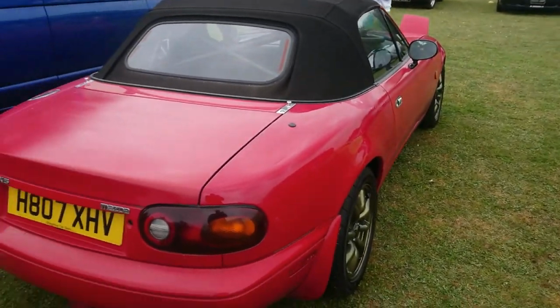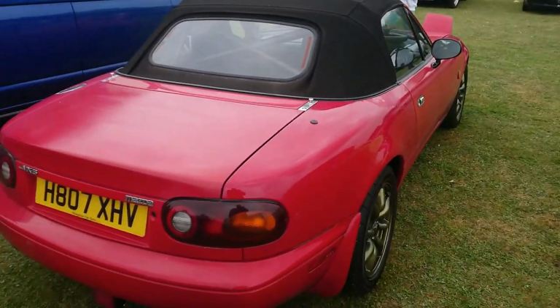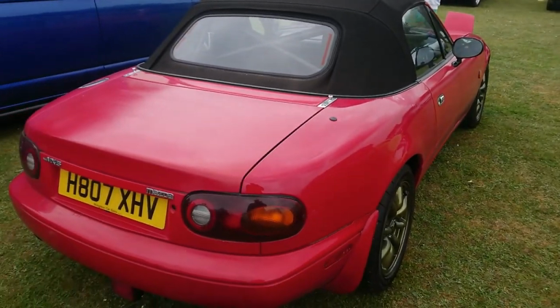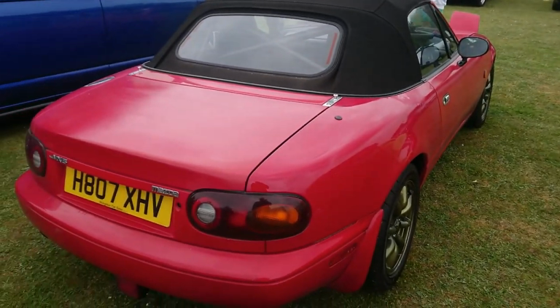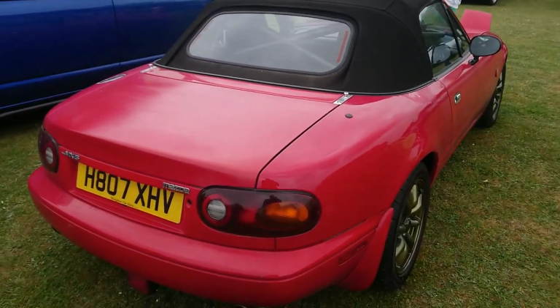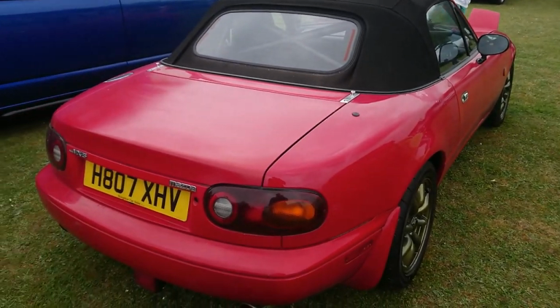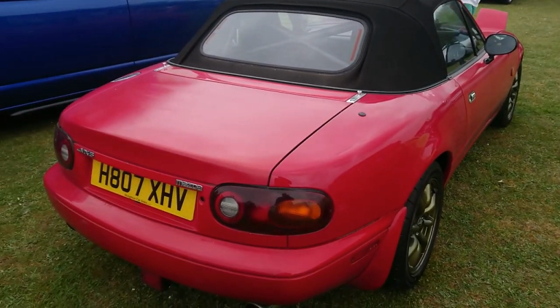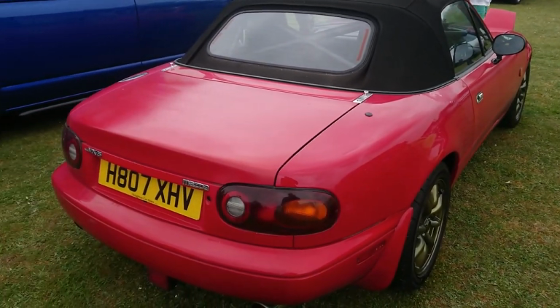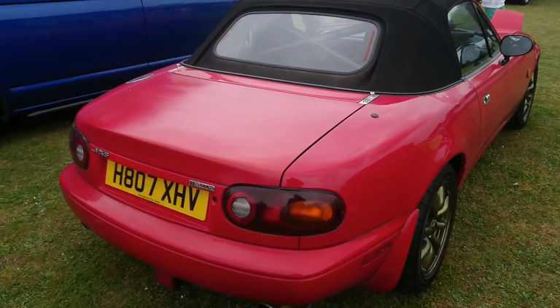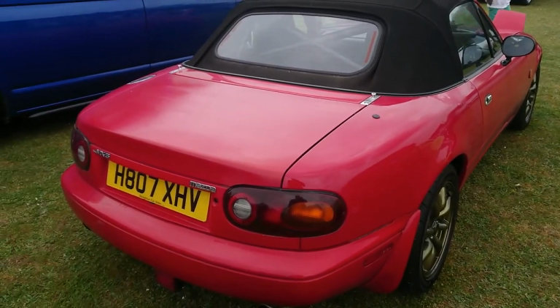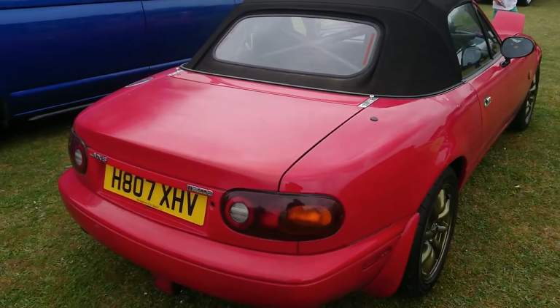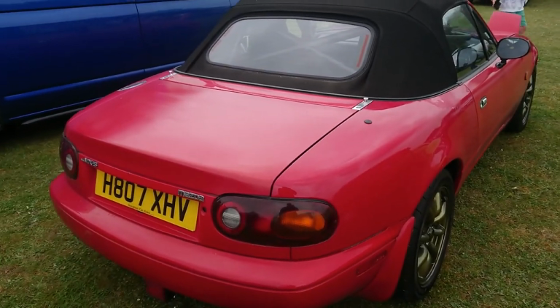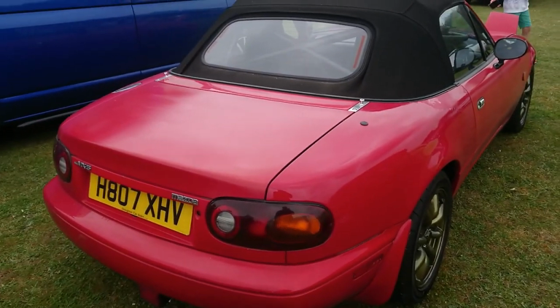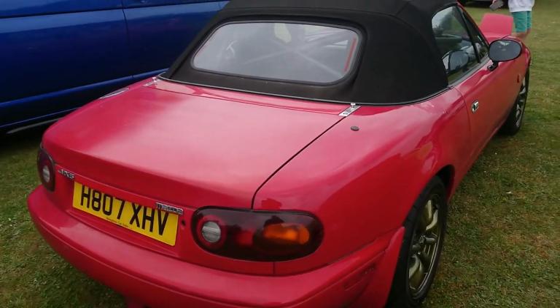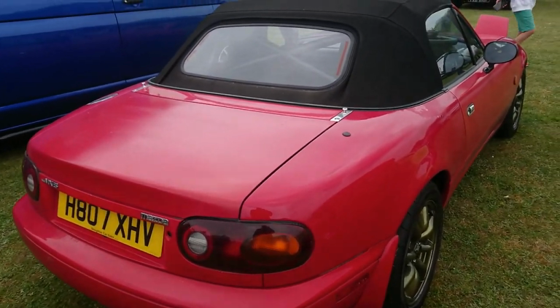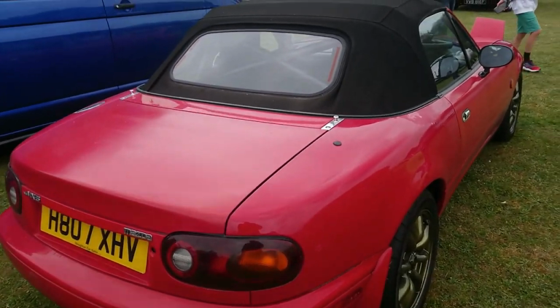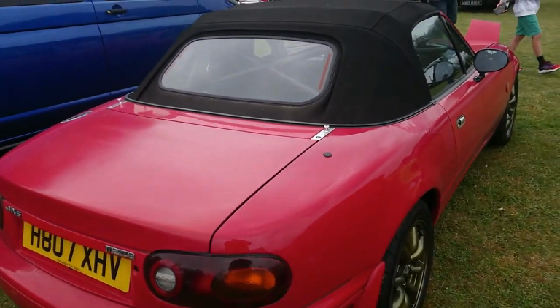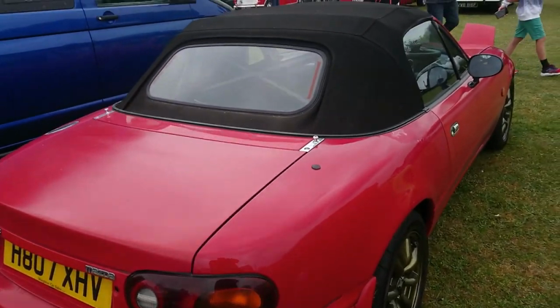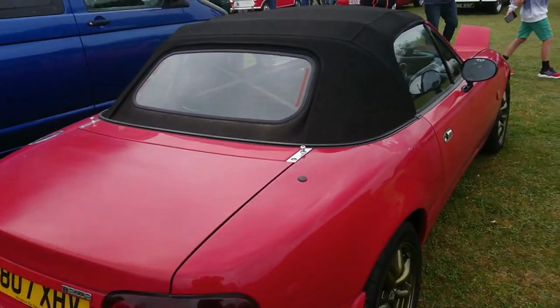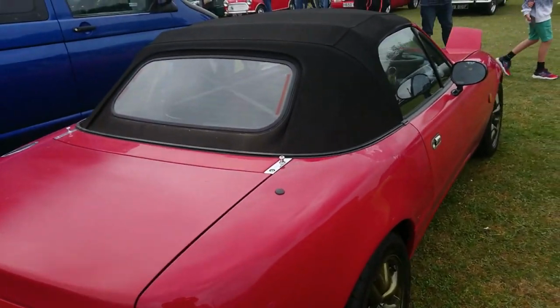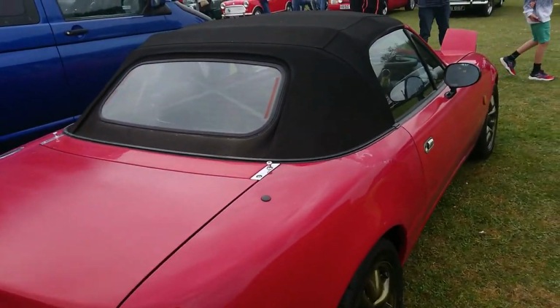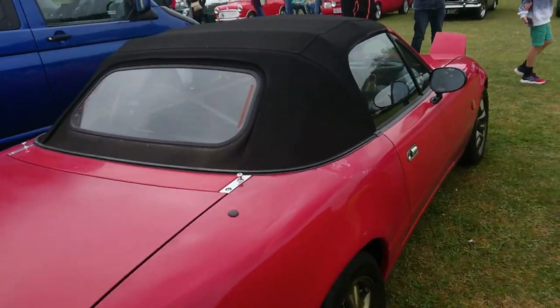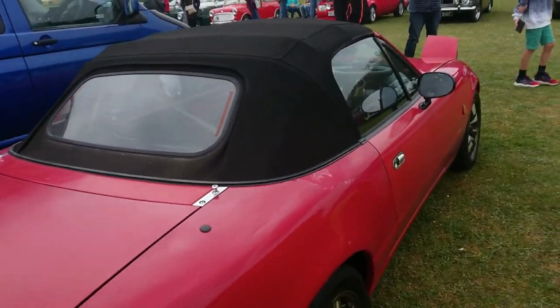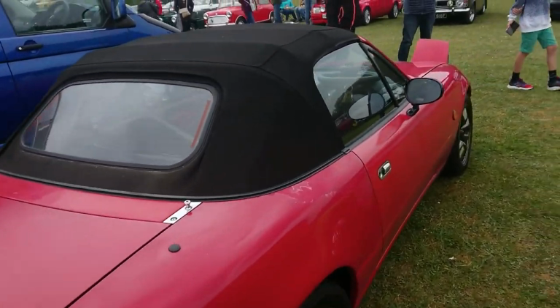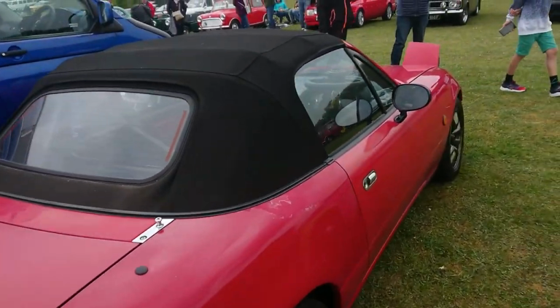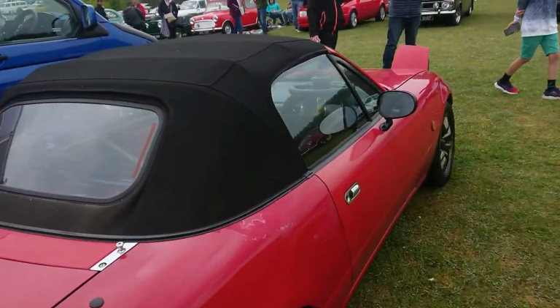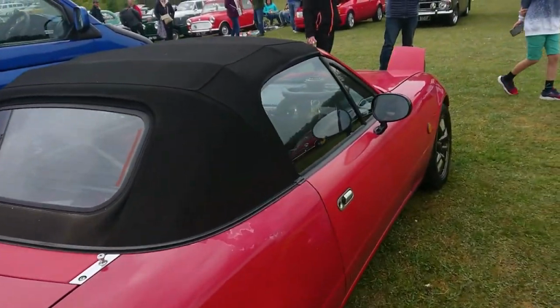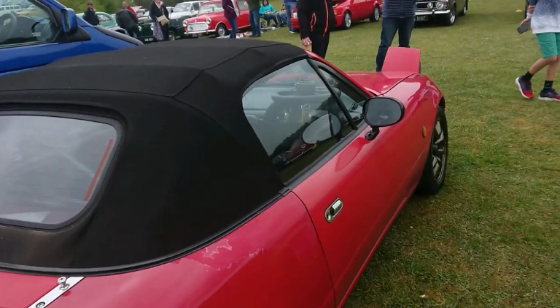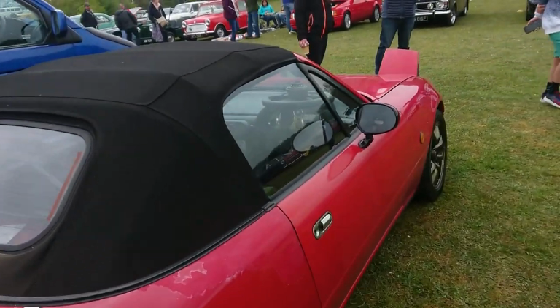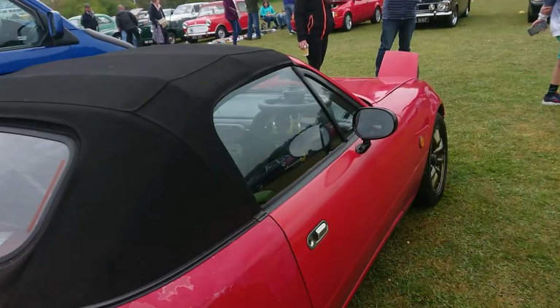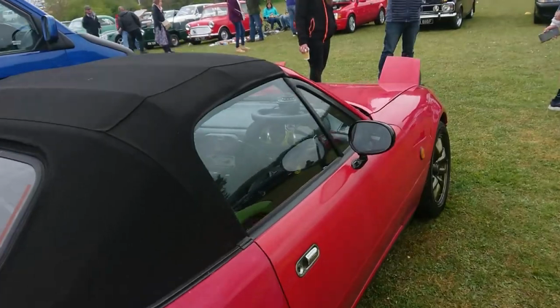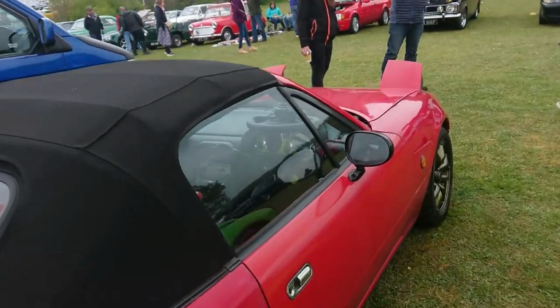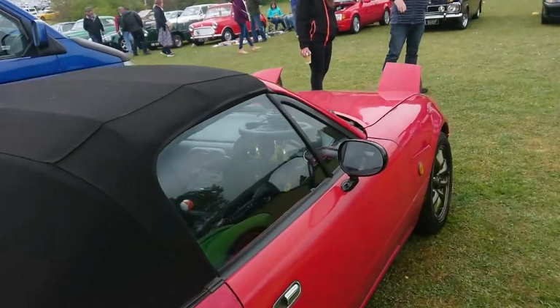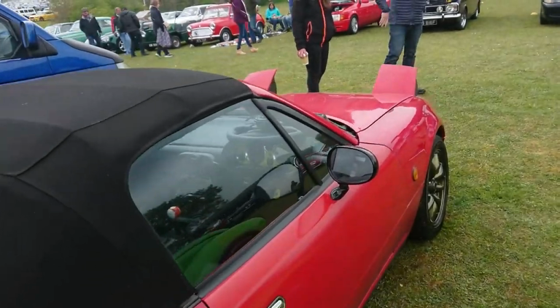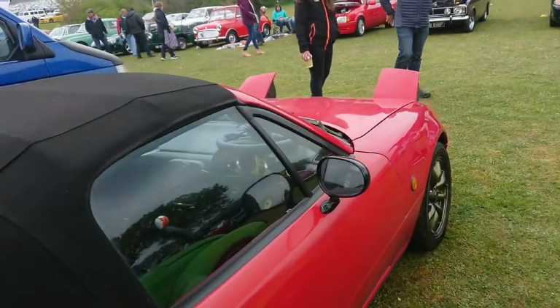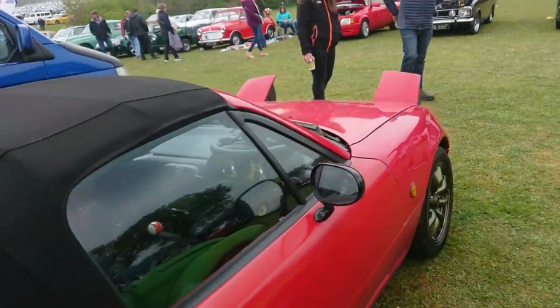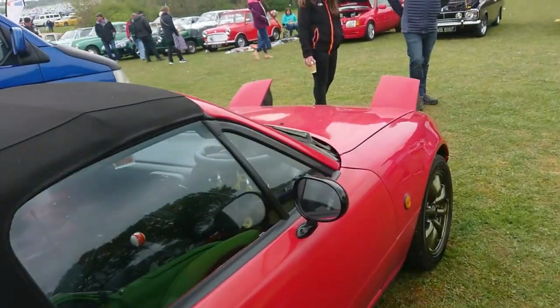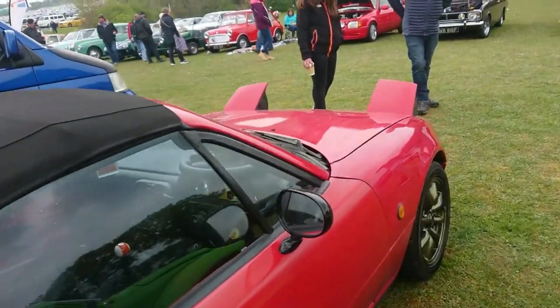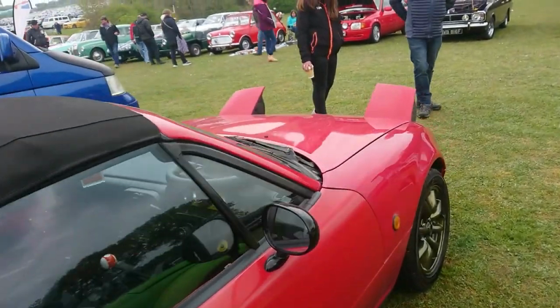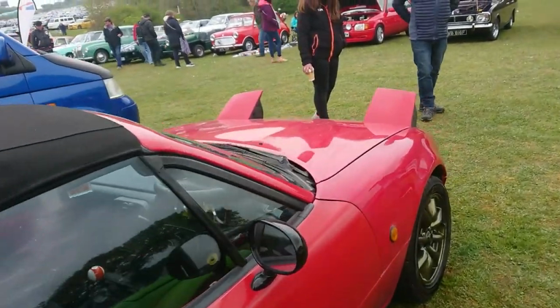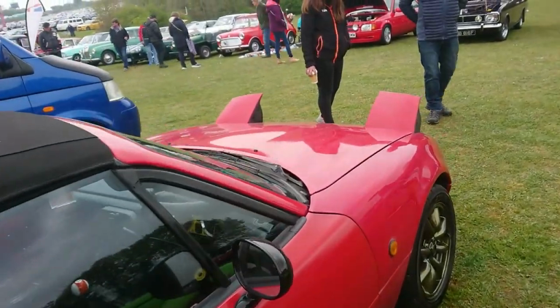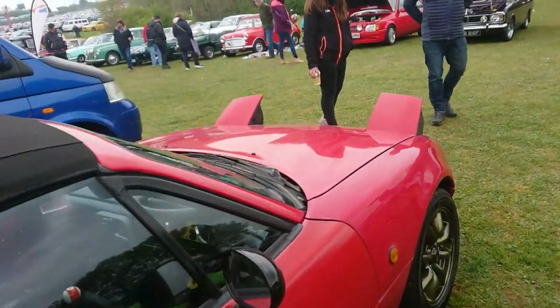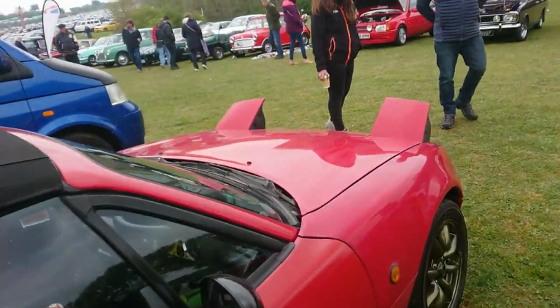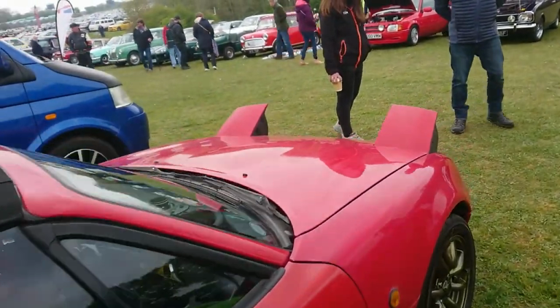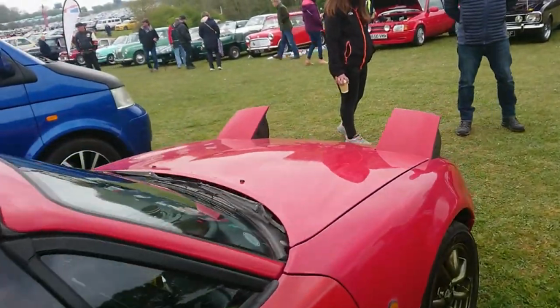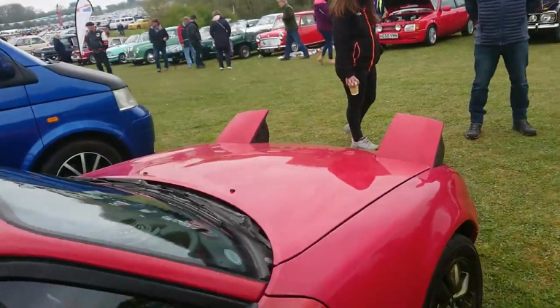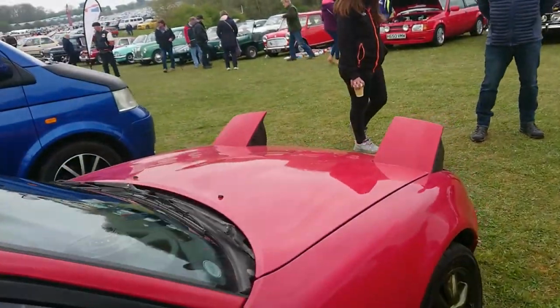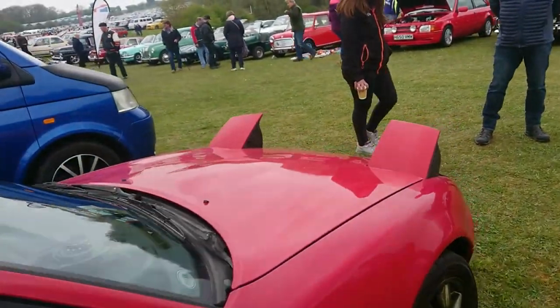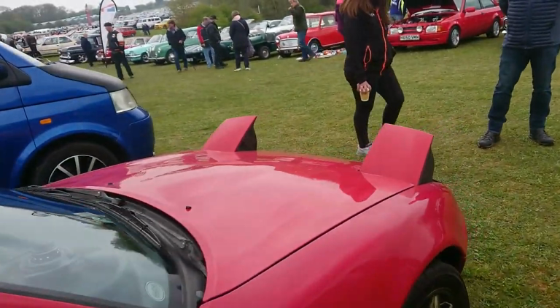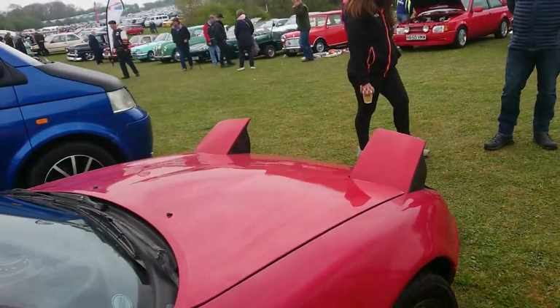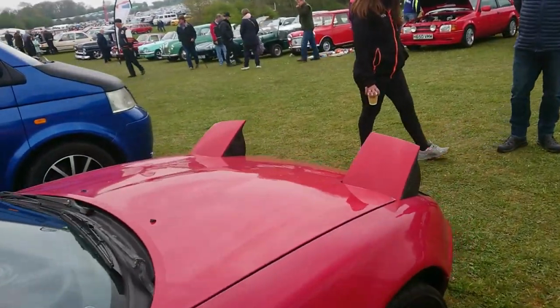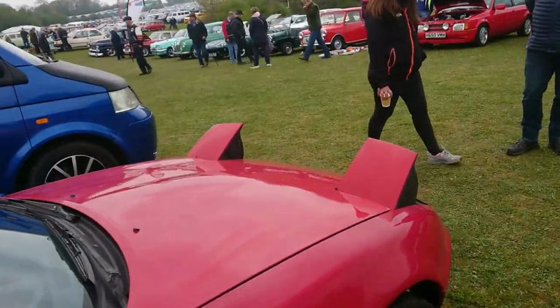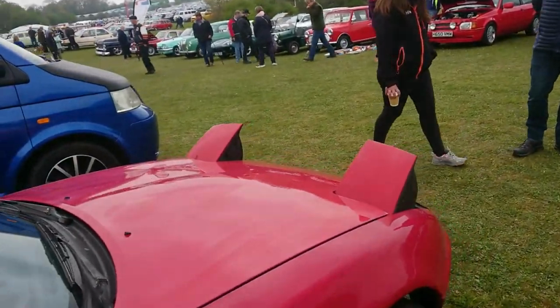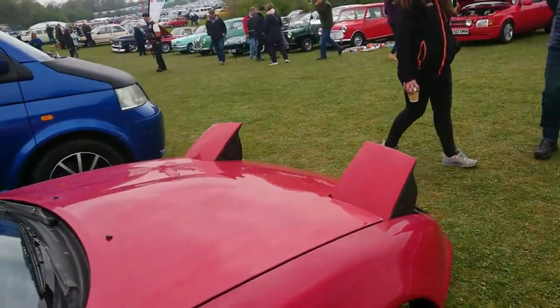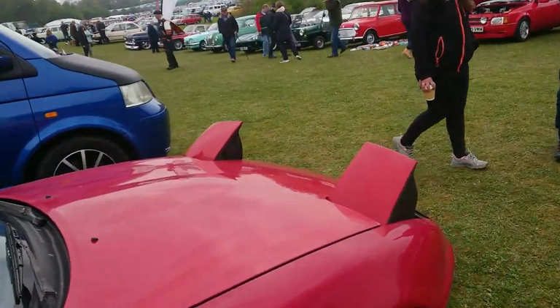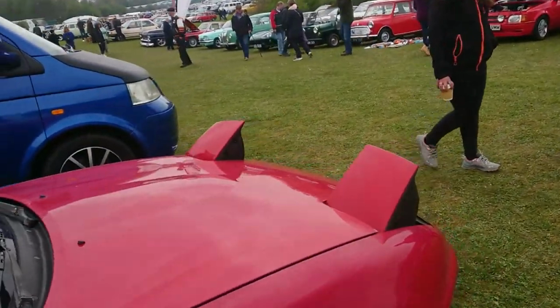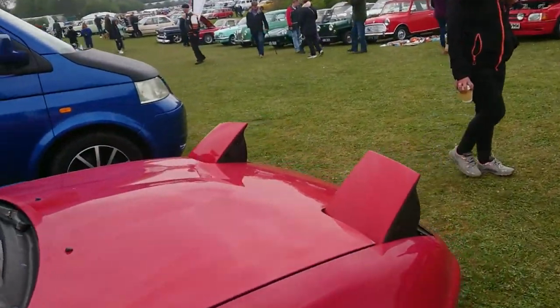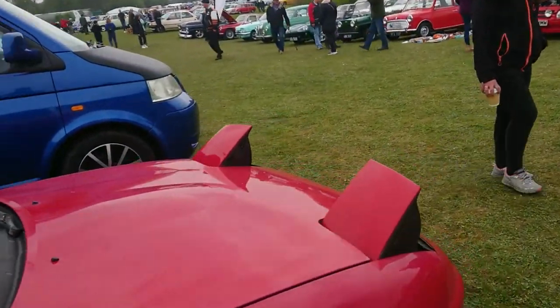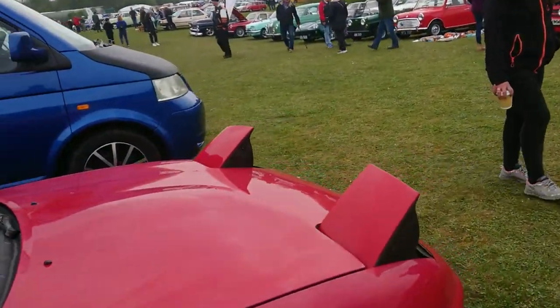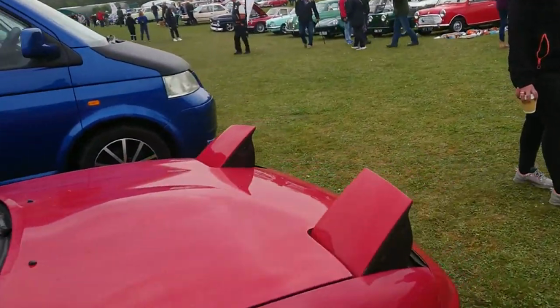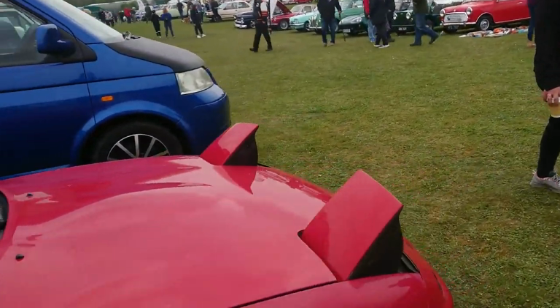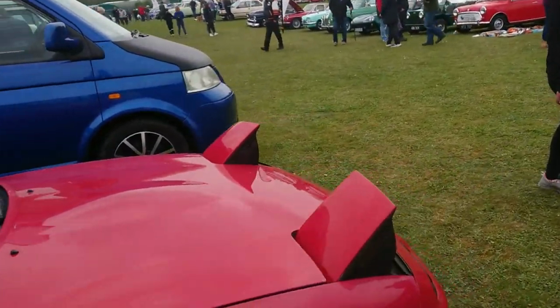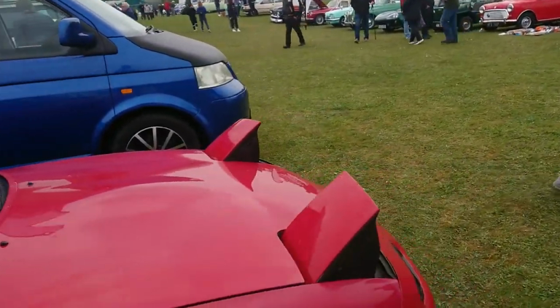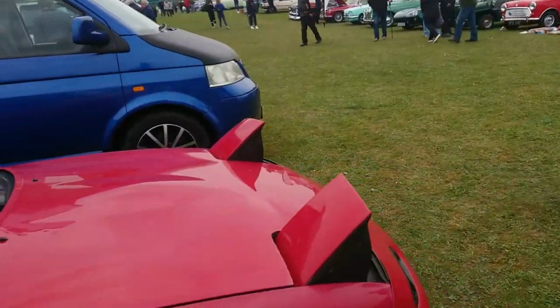1990-1991 Mazda MX-5. This would be the 1.6, I should think — a very early NA one. UK car.